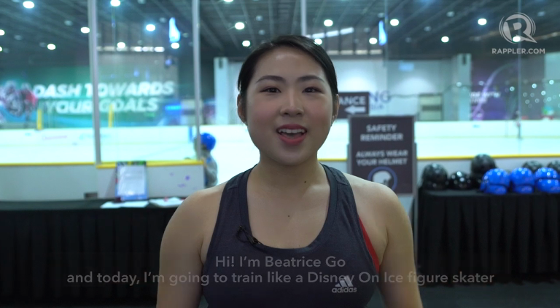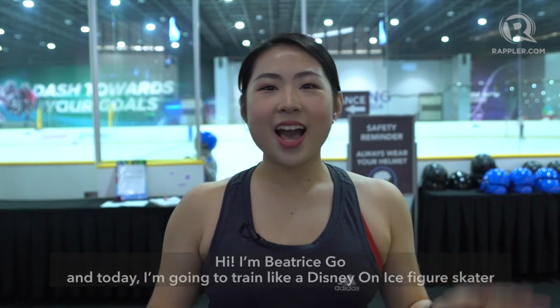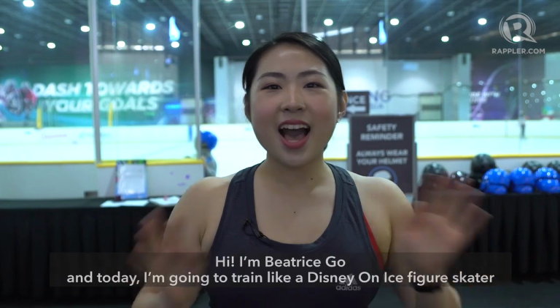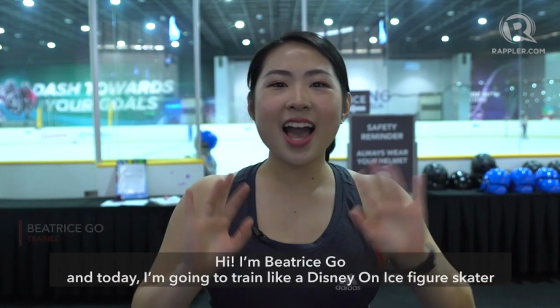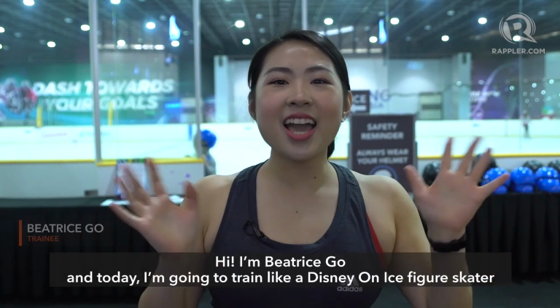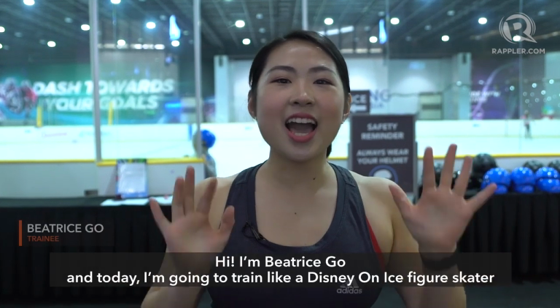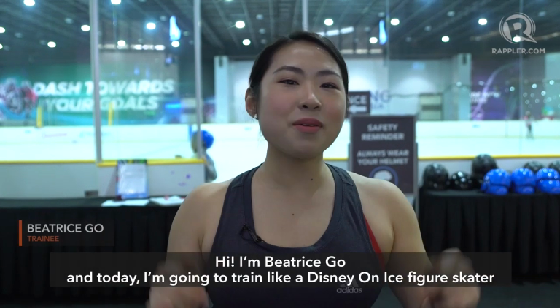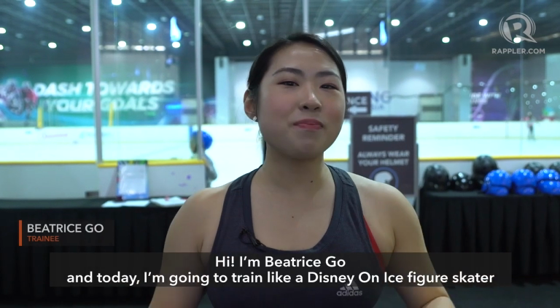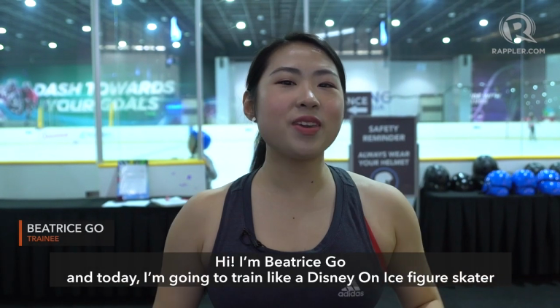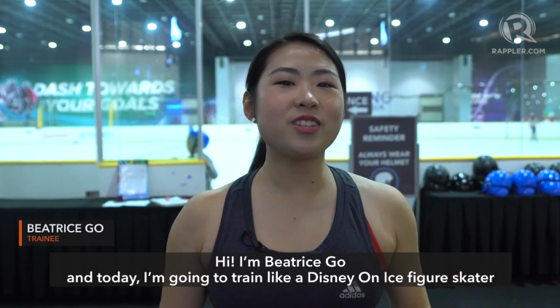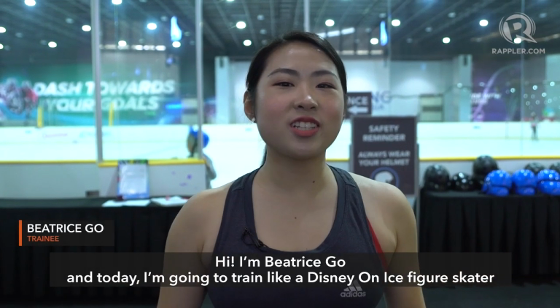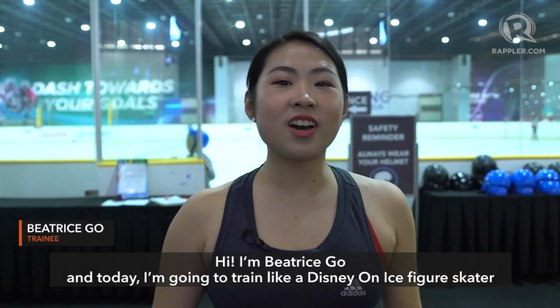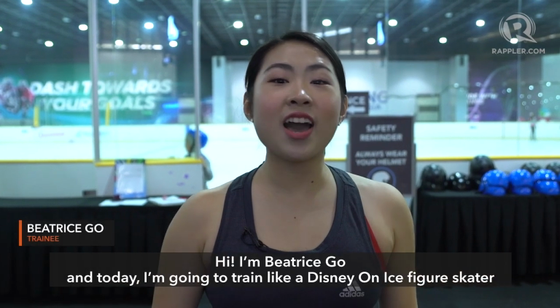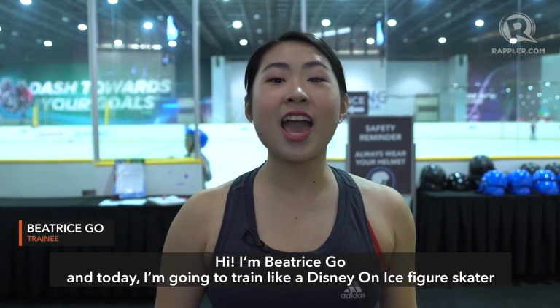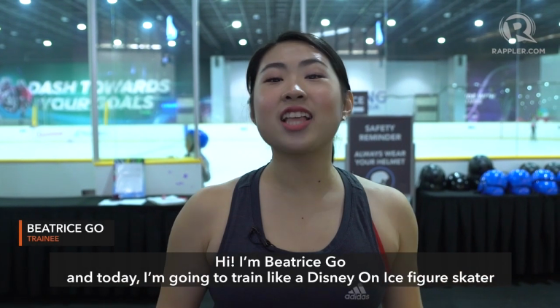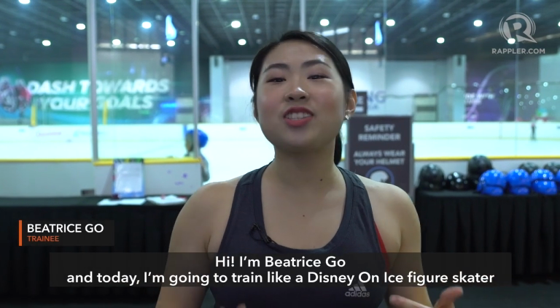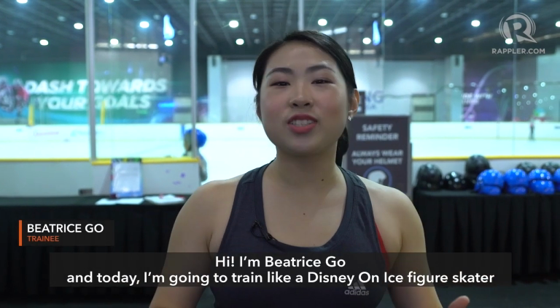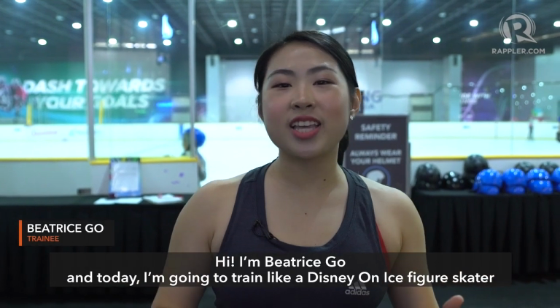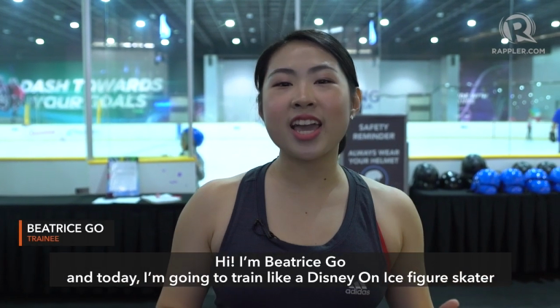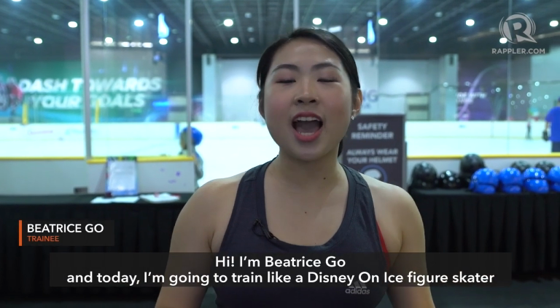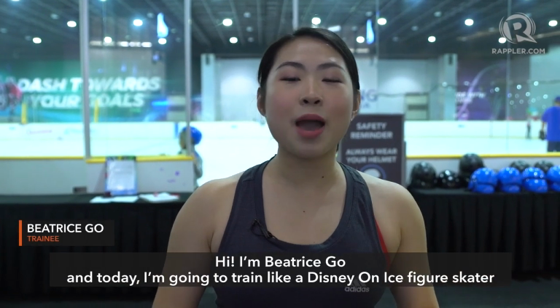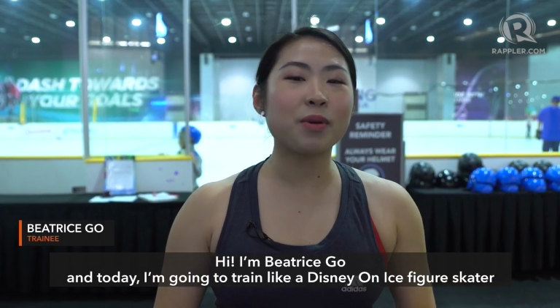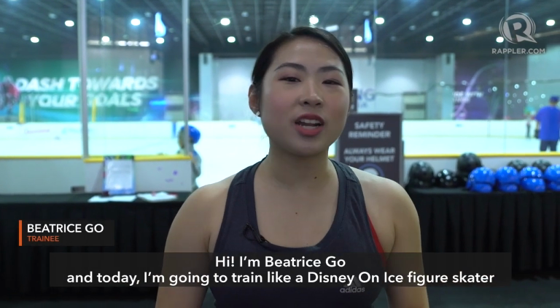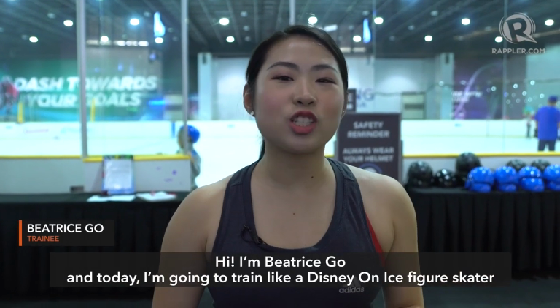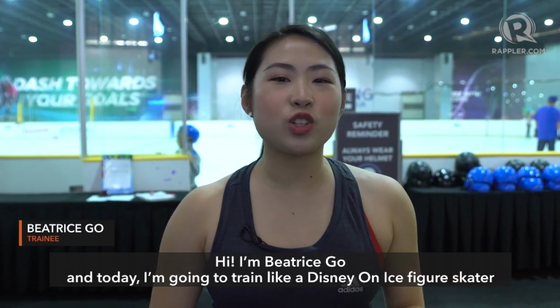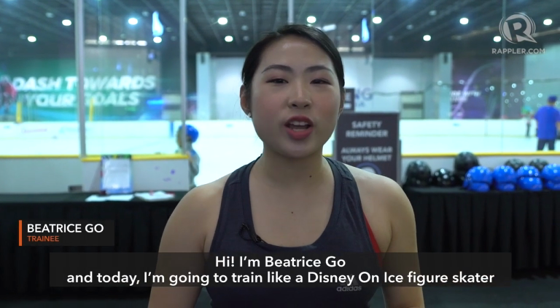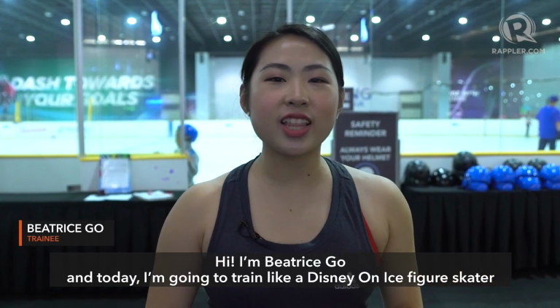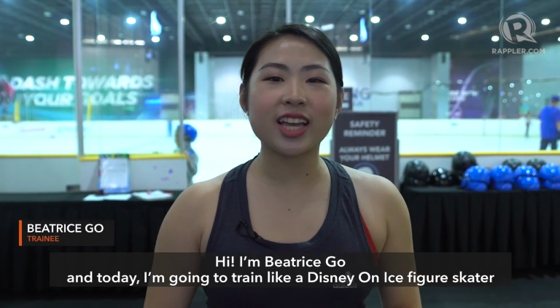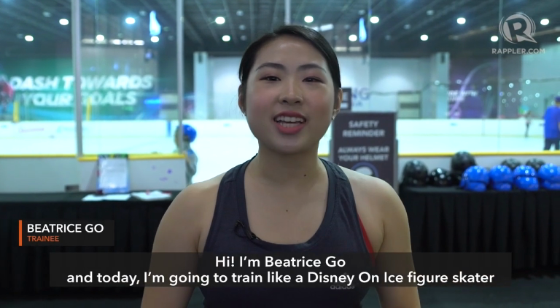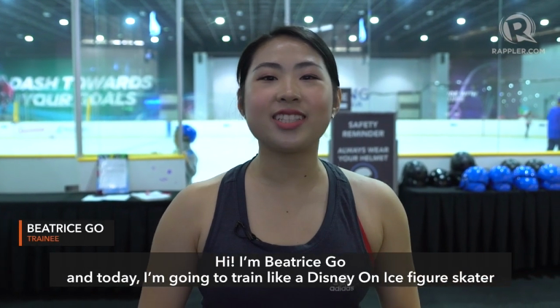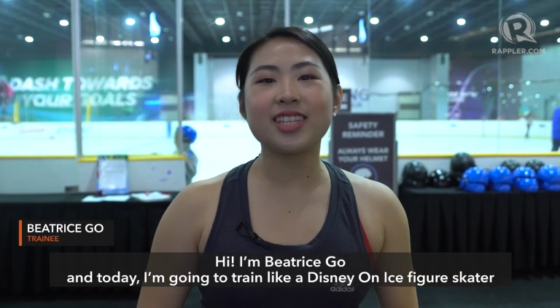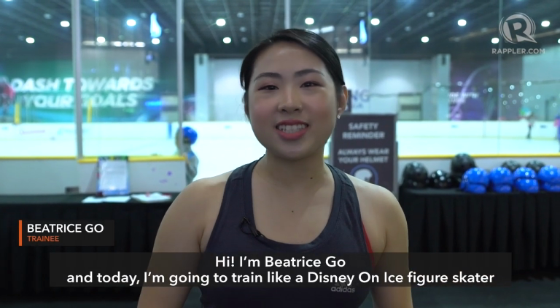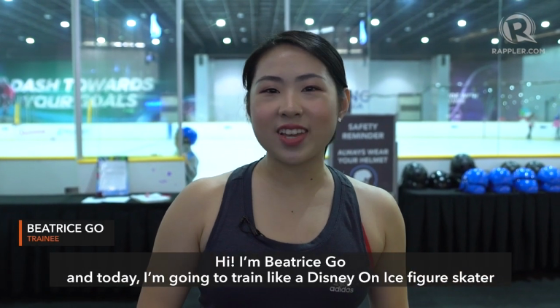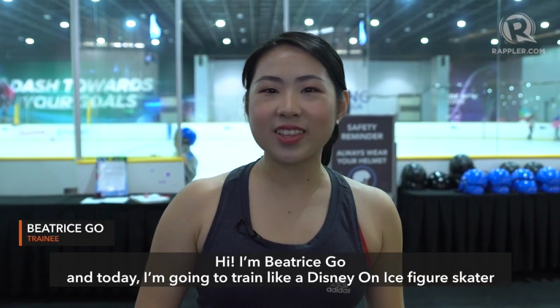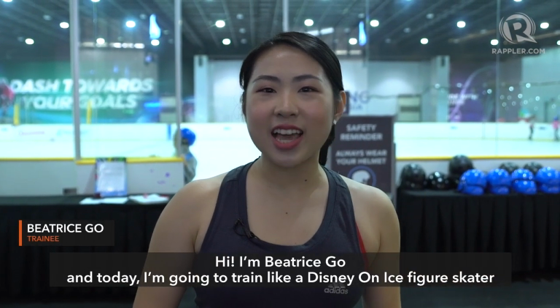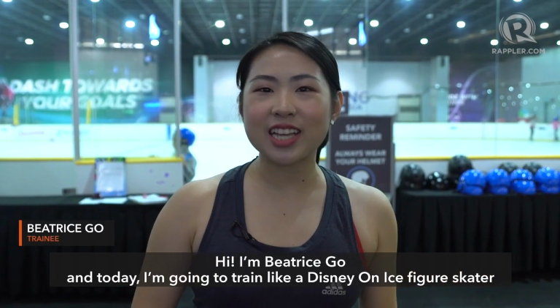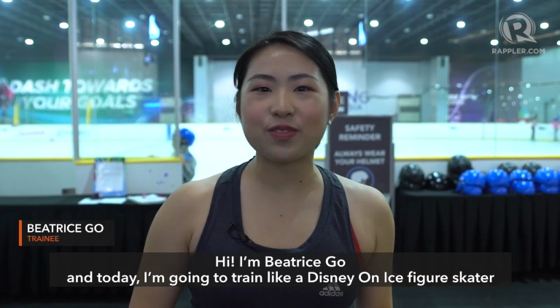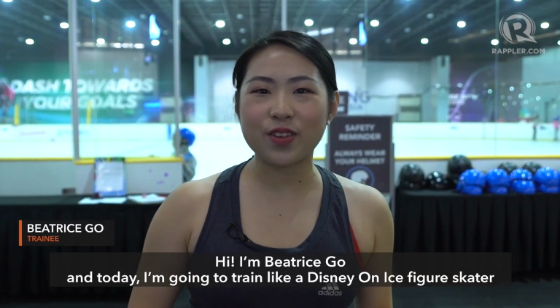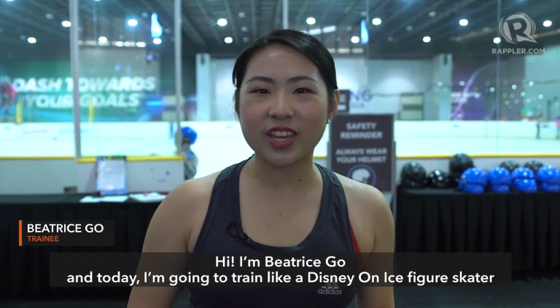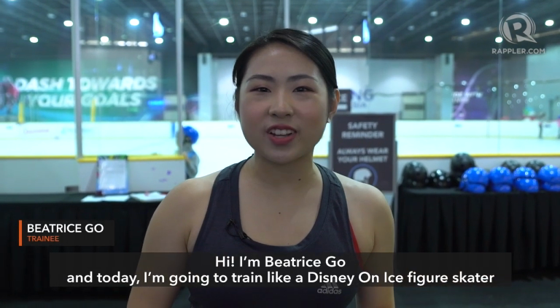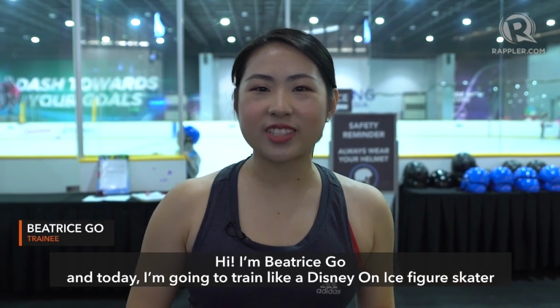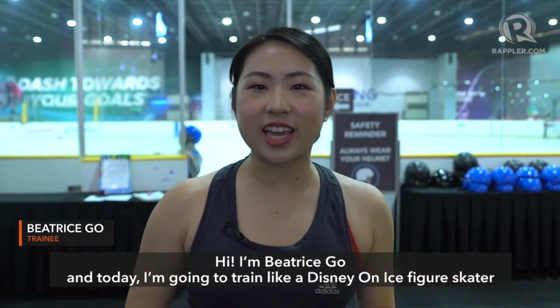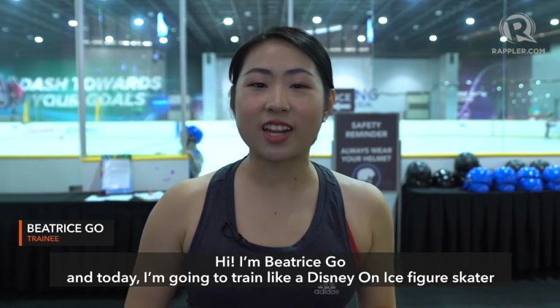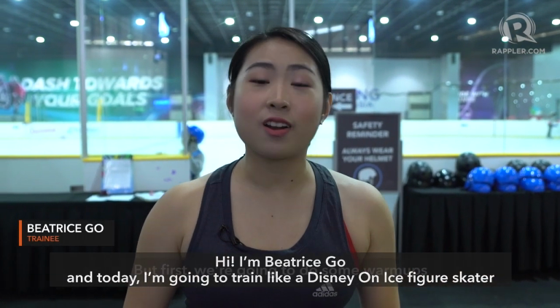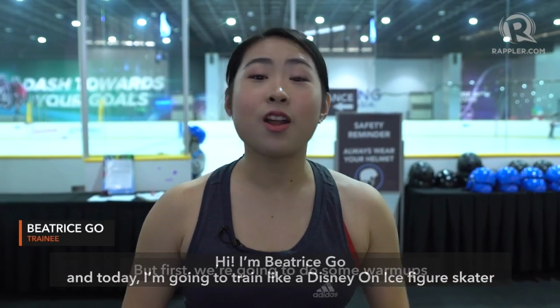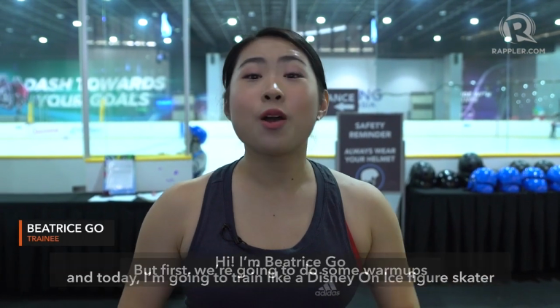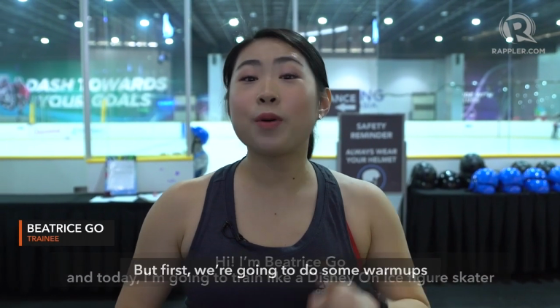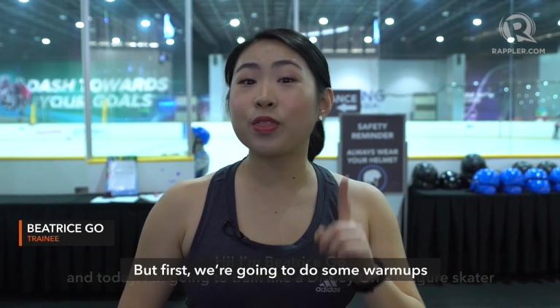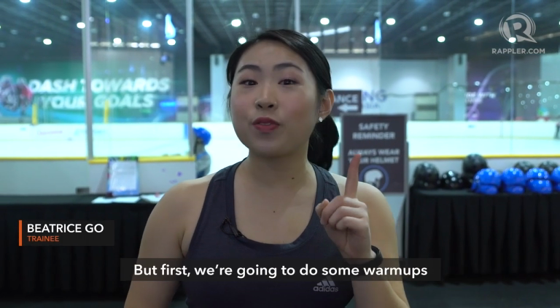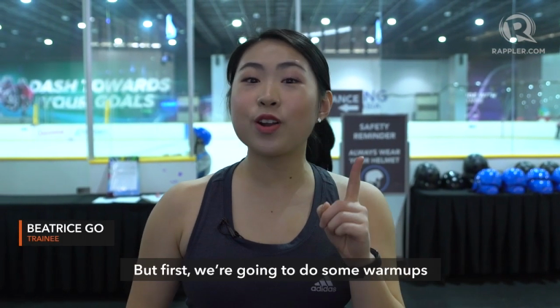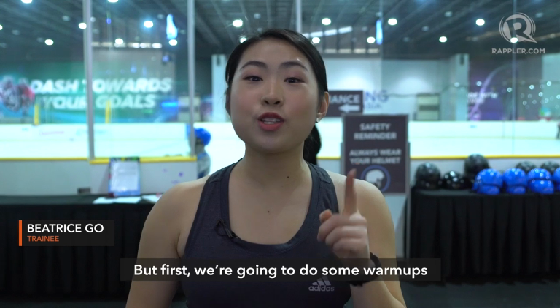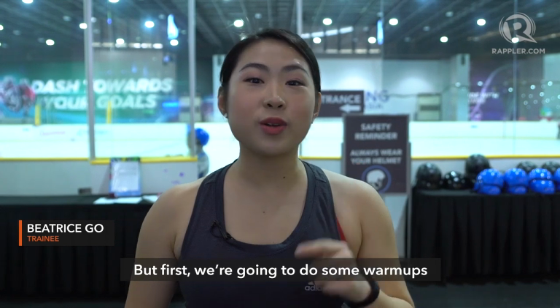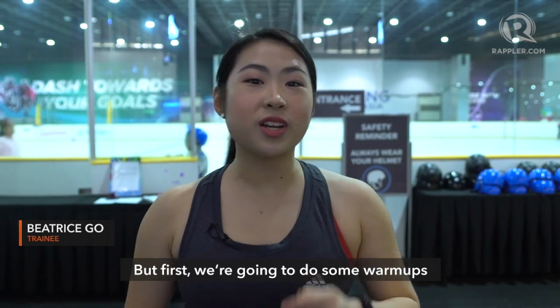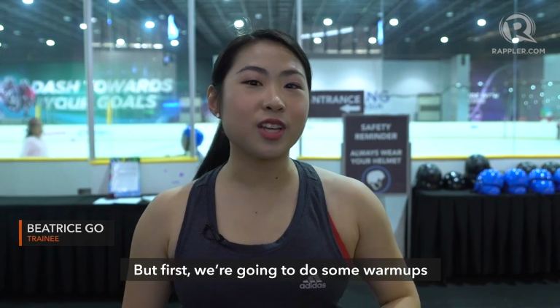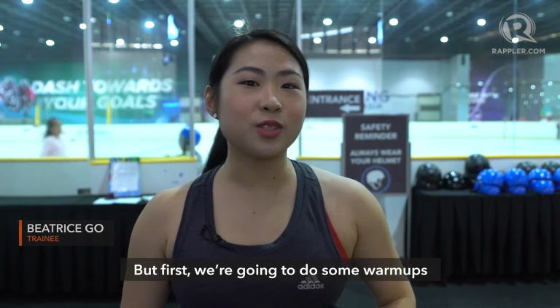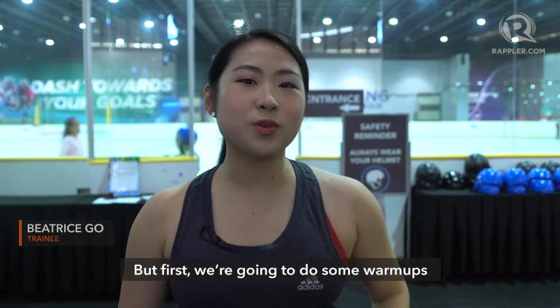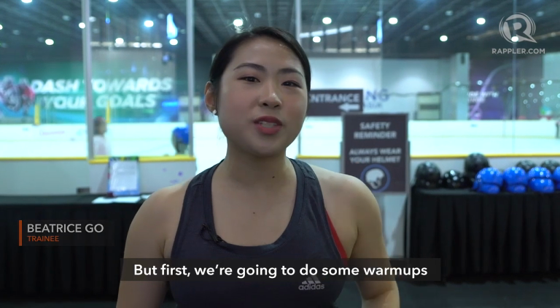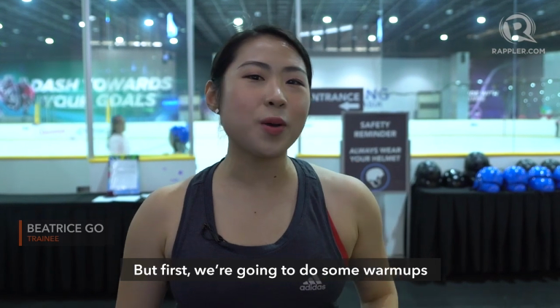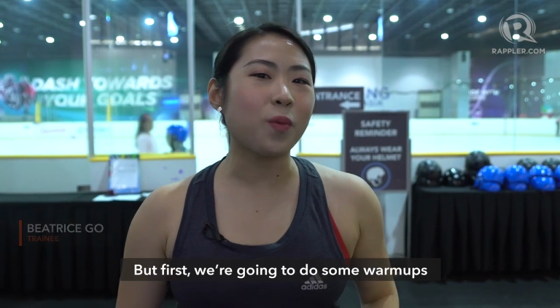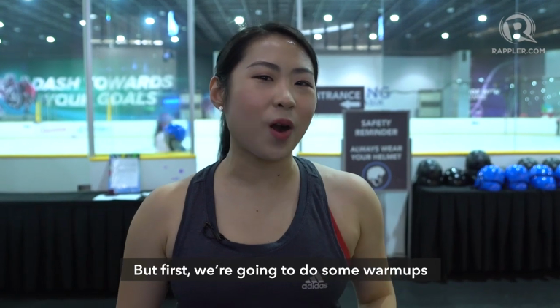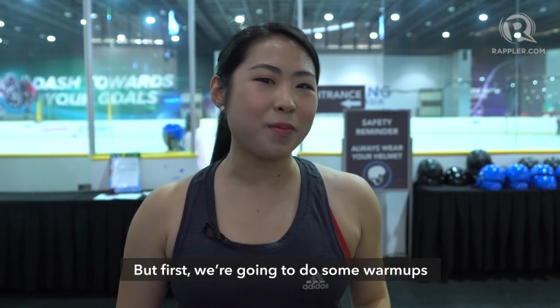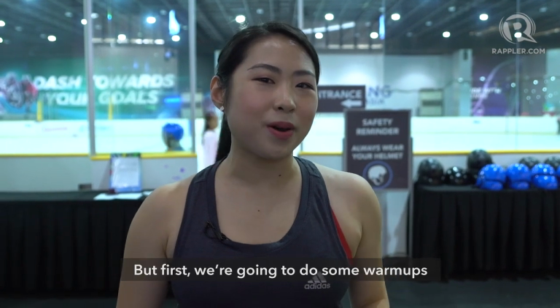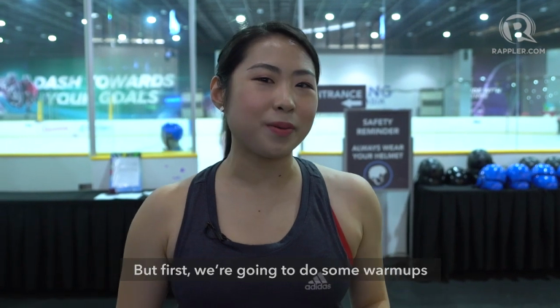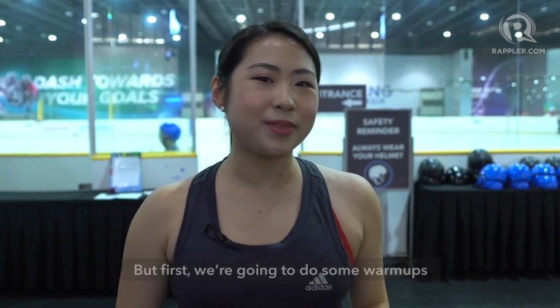Hi, I'm Beatrice Ngo and today I'm going to train like a Disneyland nice figure skater. But first, we're going to do some warm-ups.